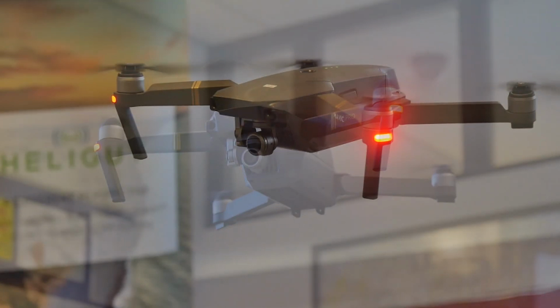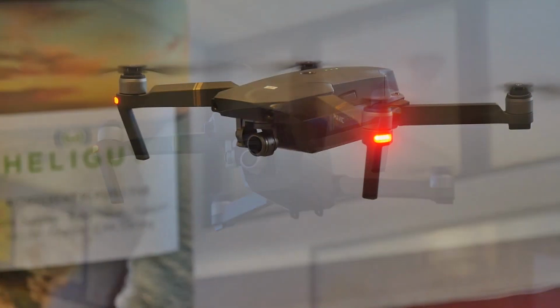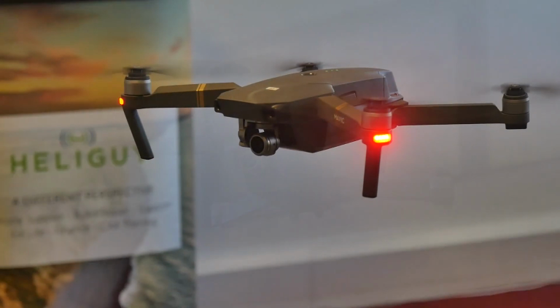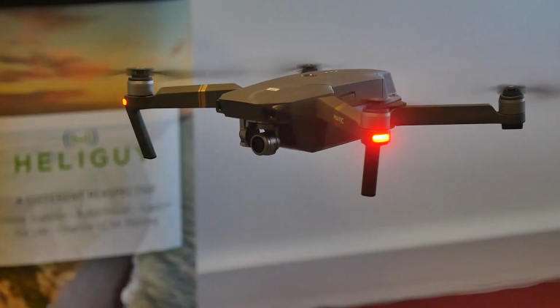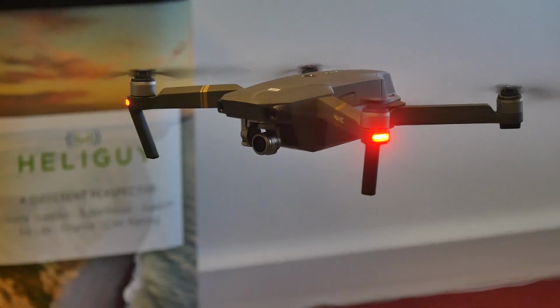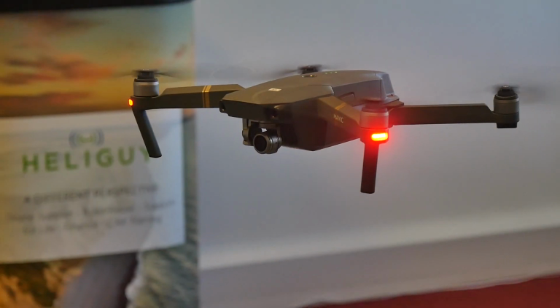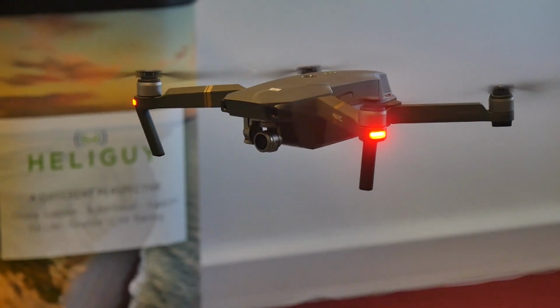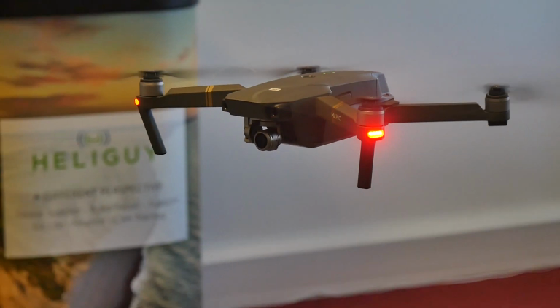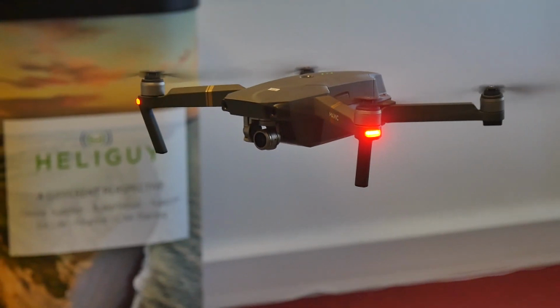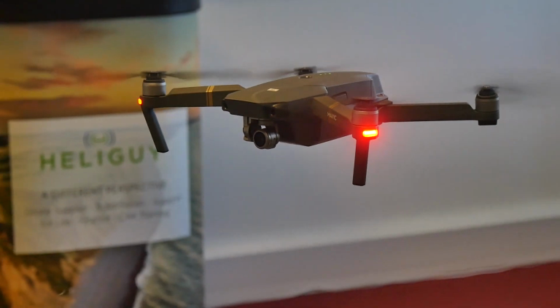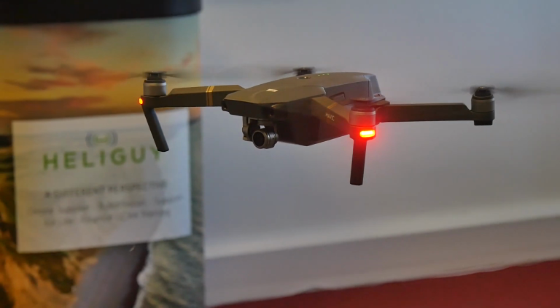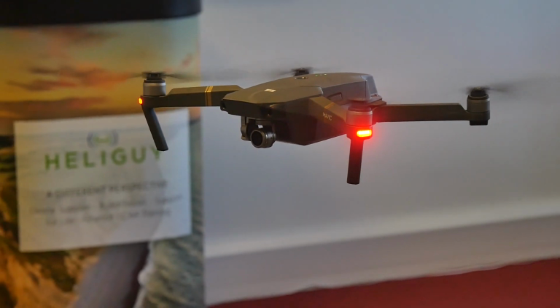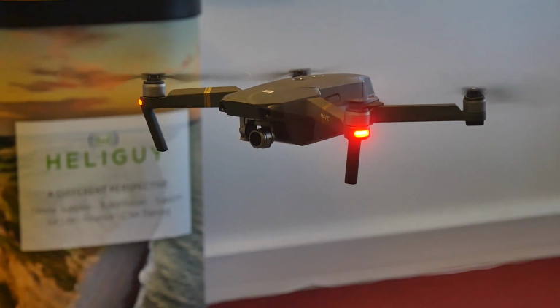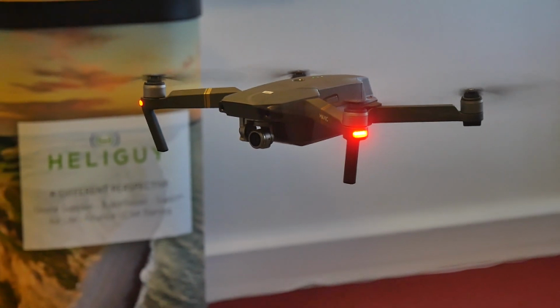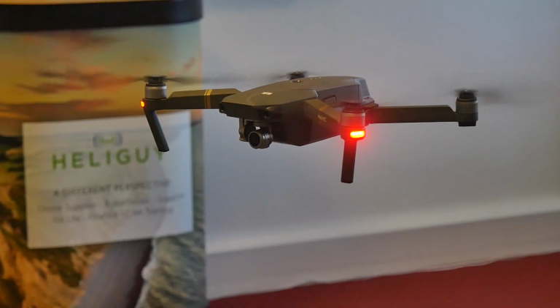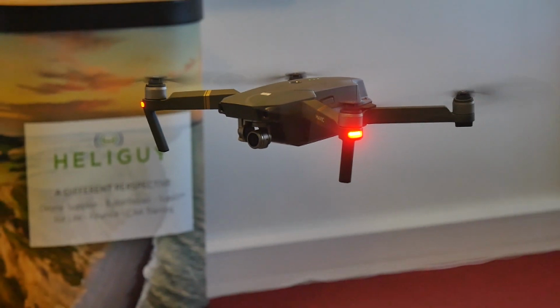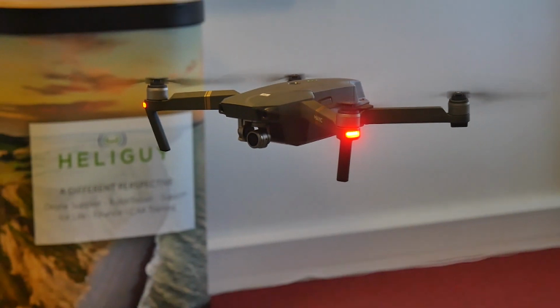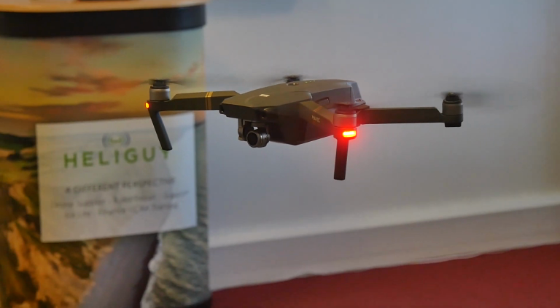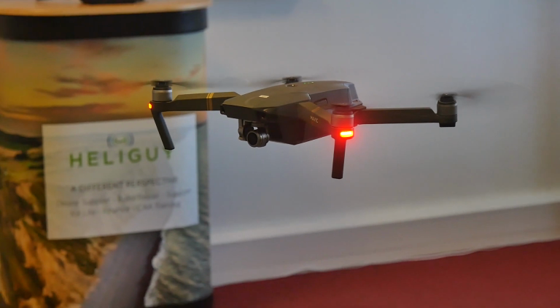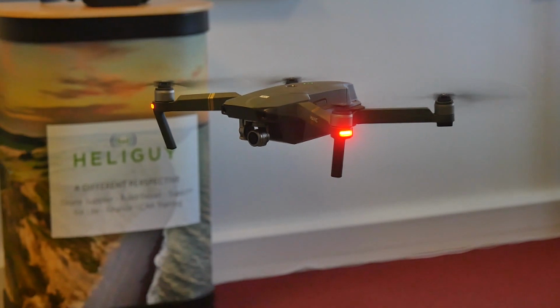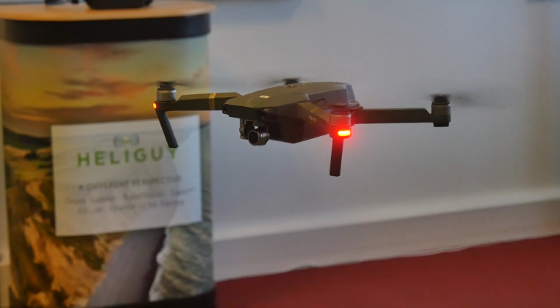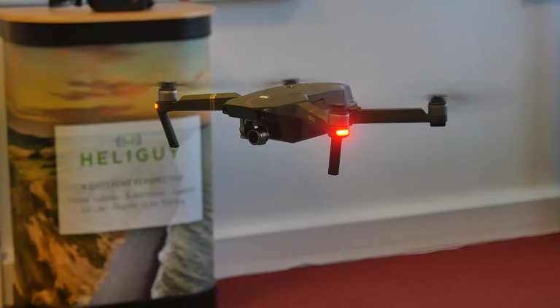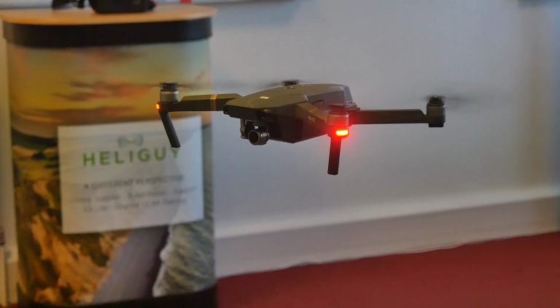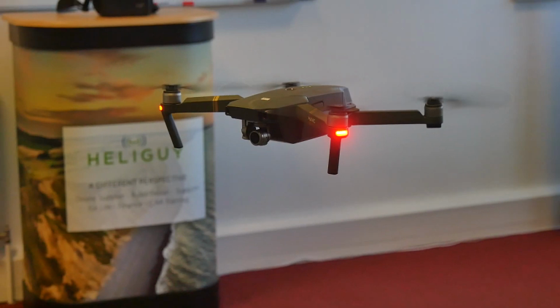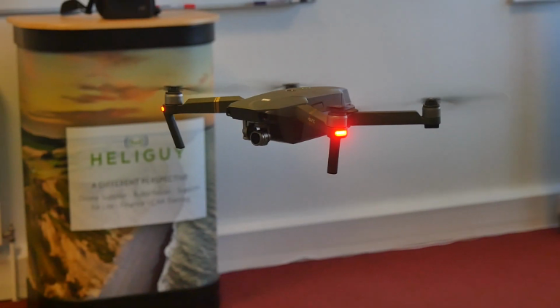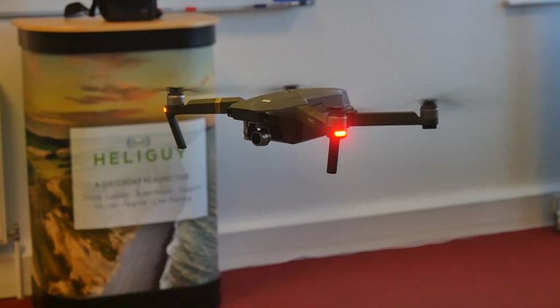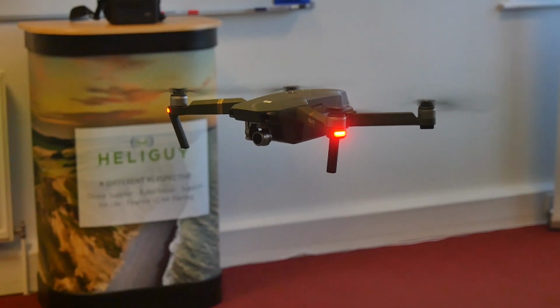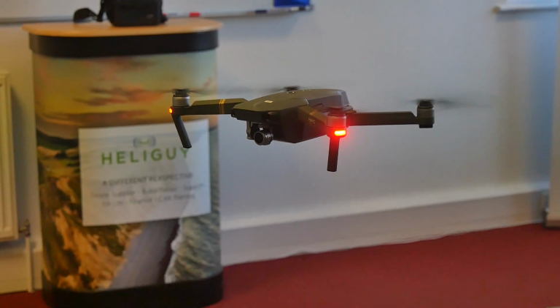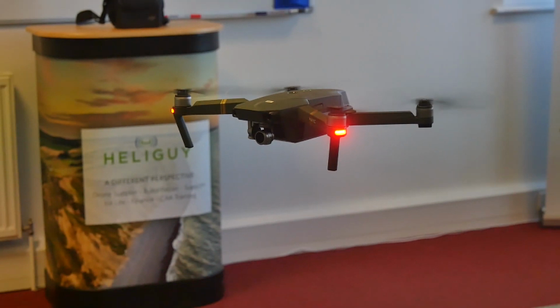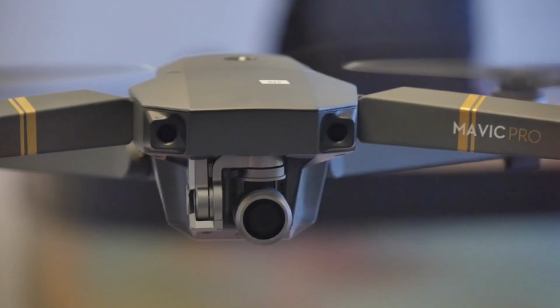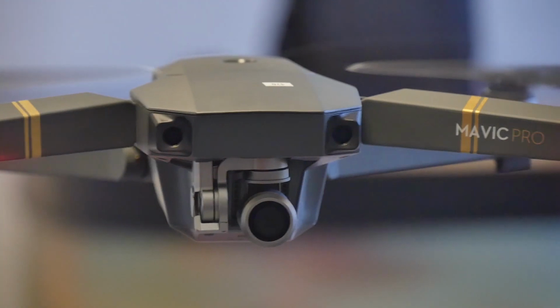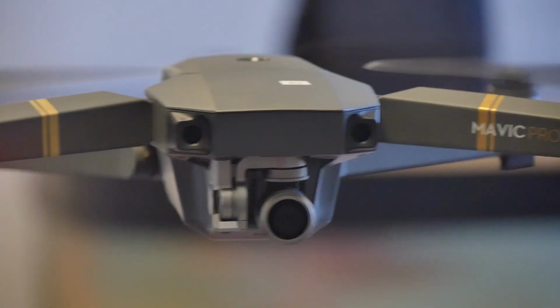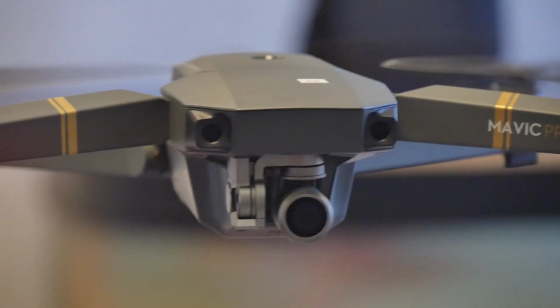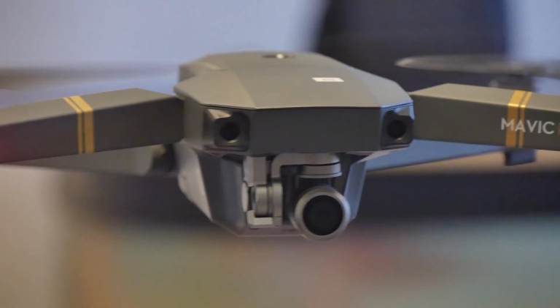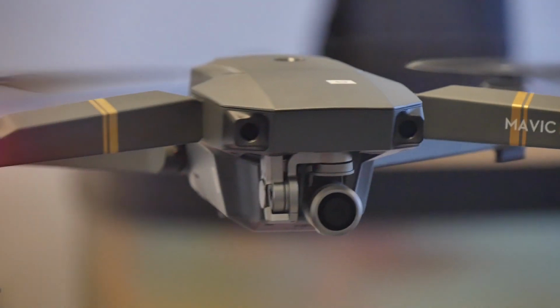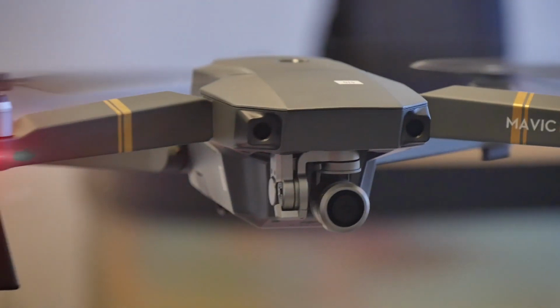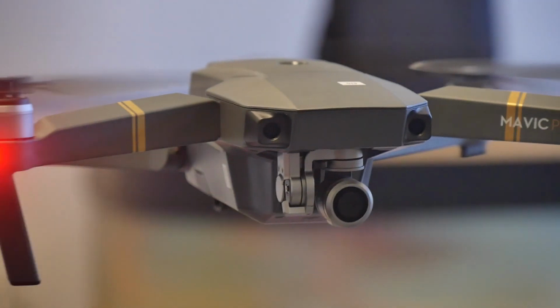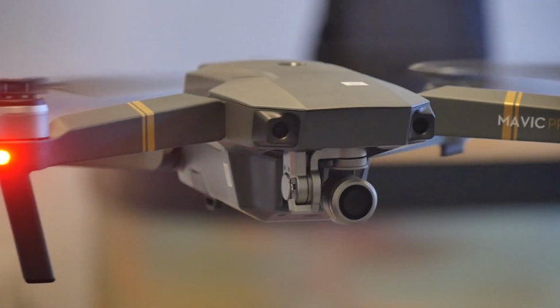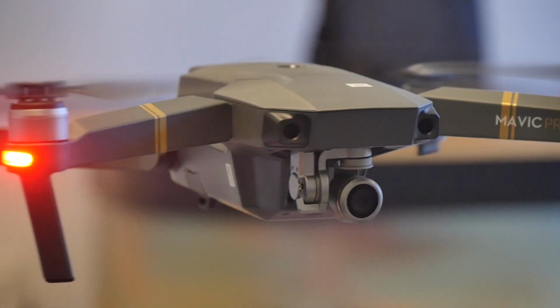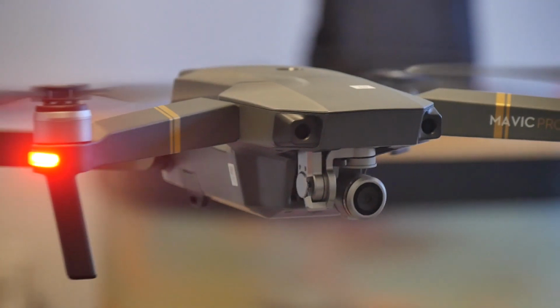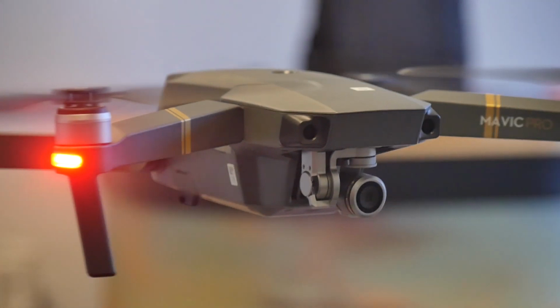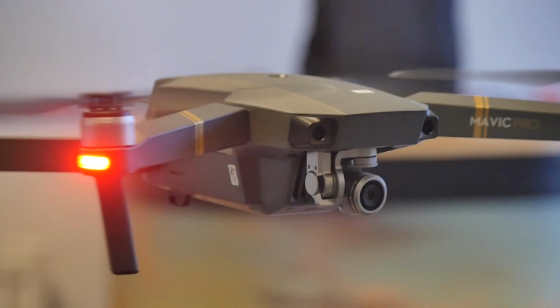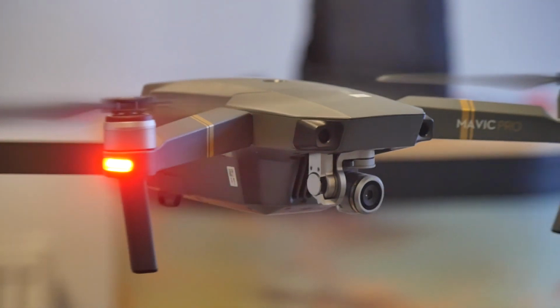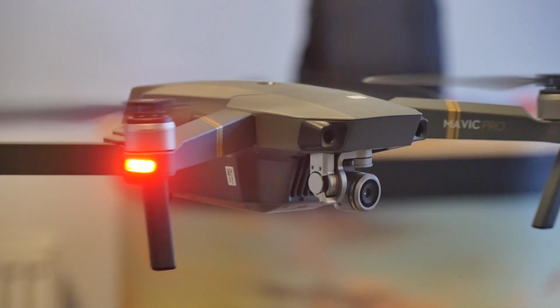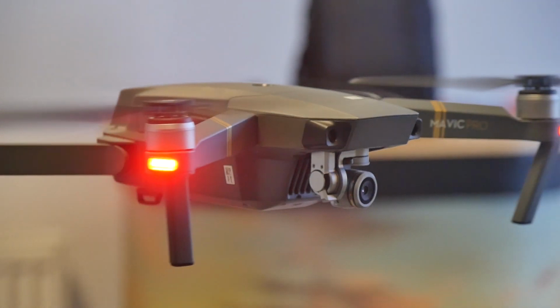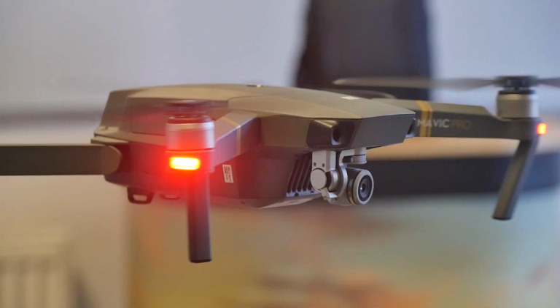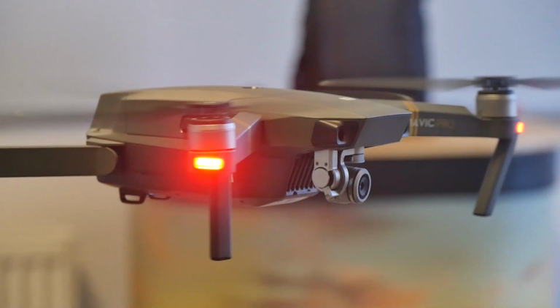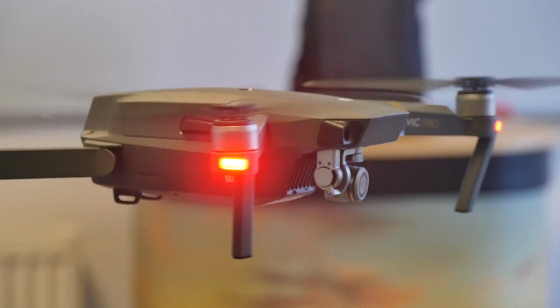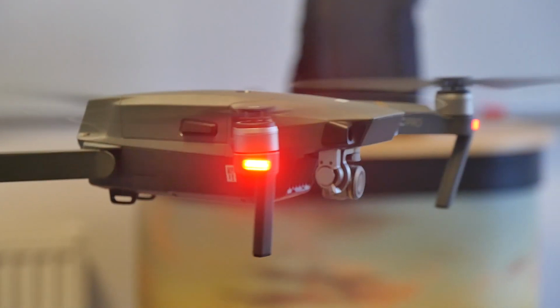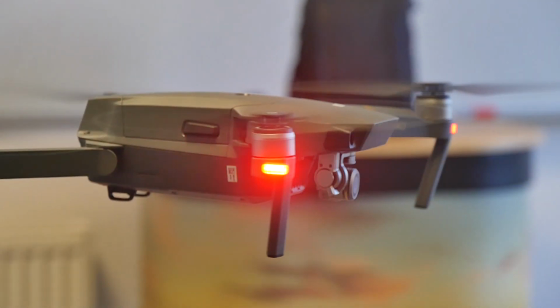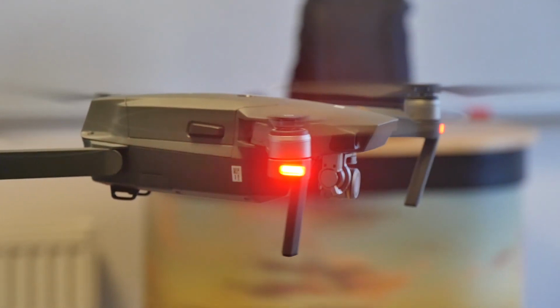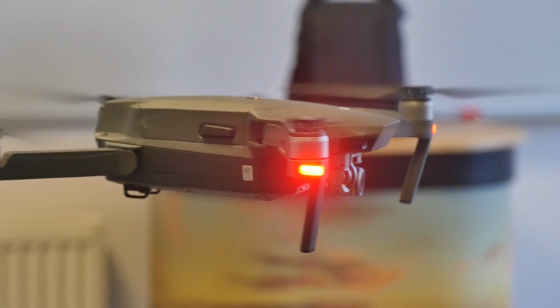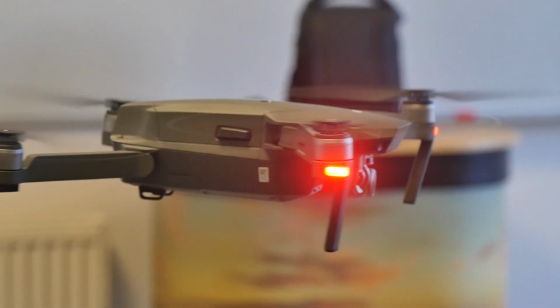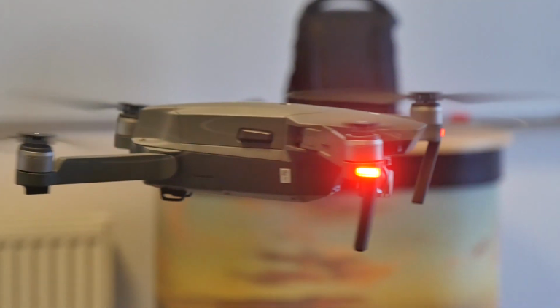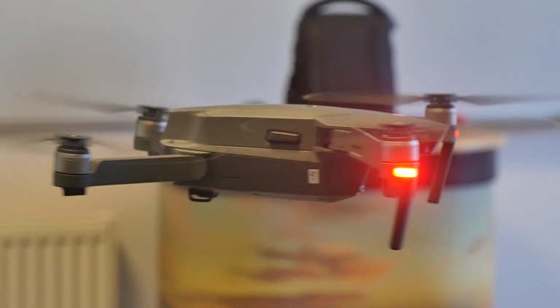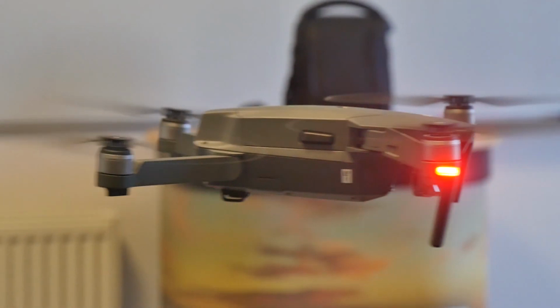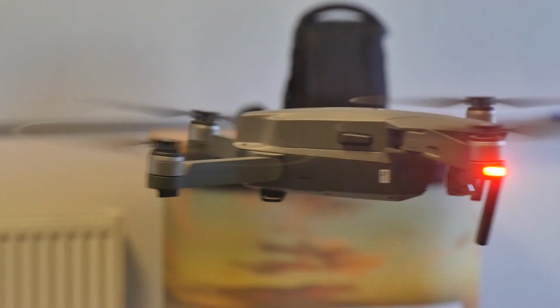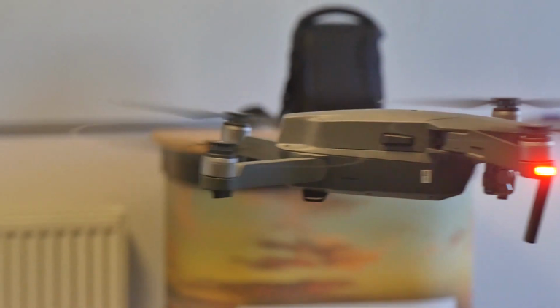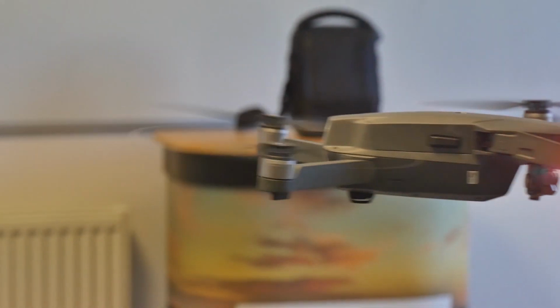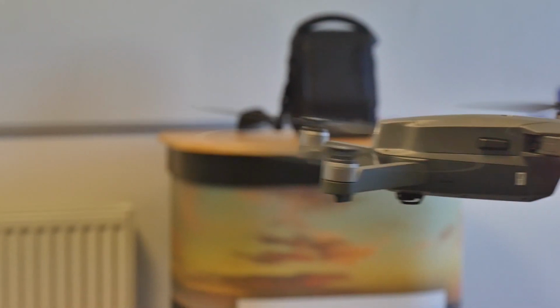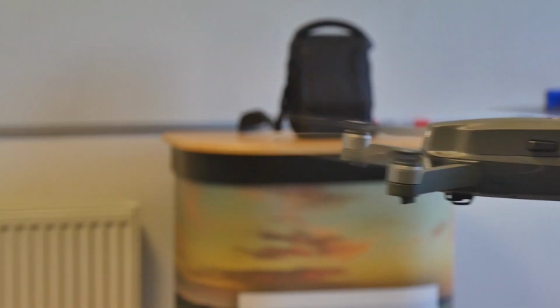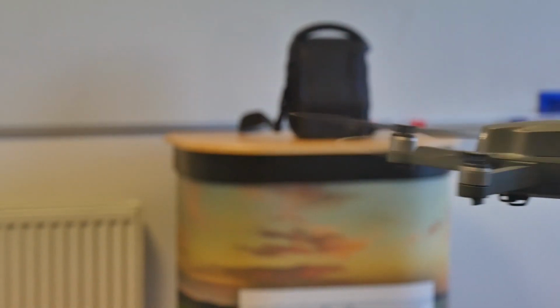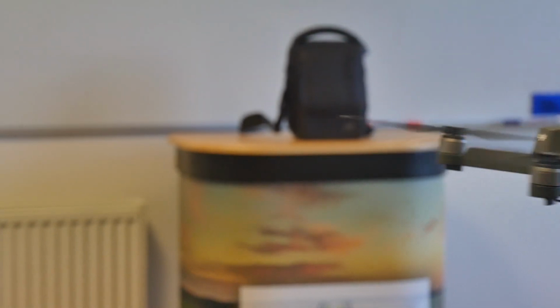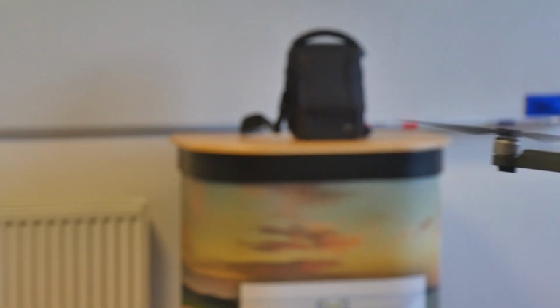As you can see from this demonstration, the stability of the Mavic isn't affected inside despite the lack of satellite connectivity, thanks to advanced visual positioning sensors.